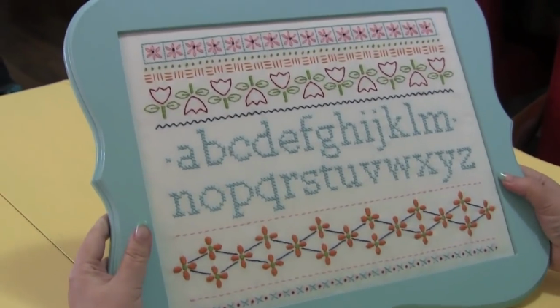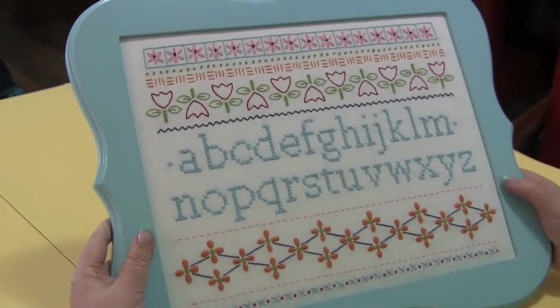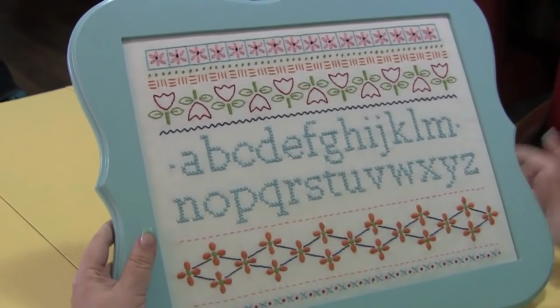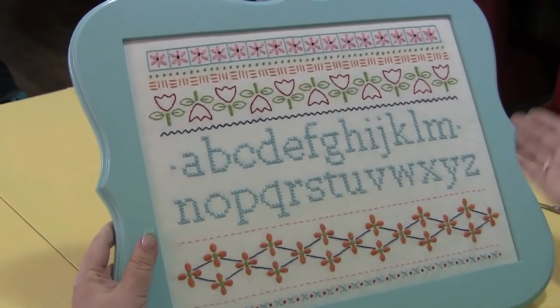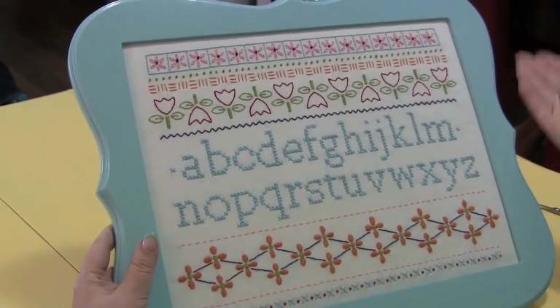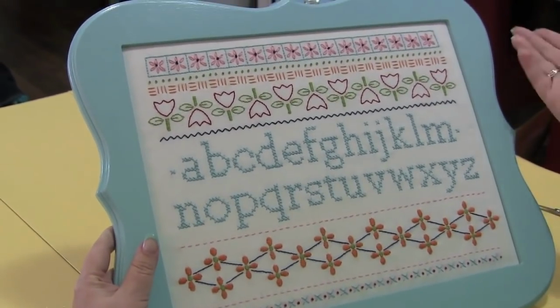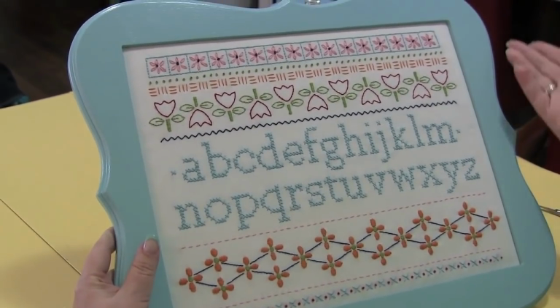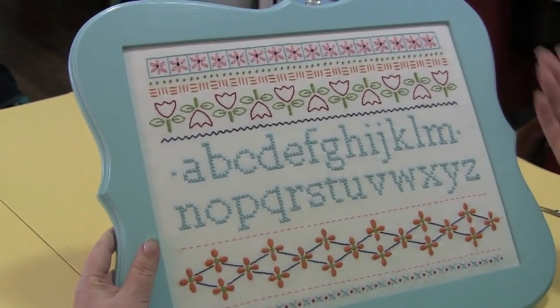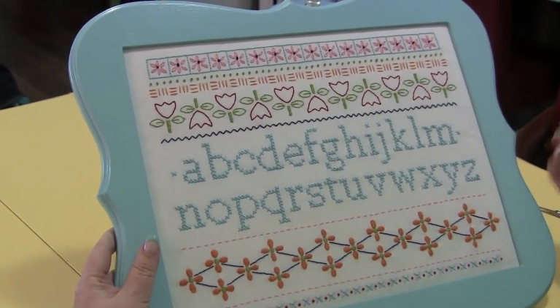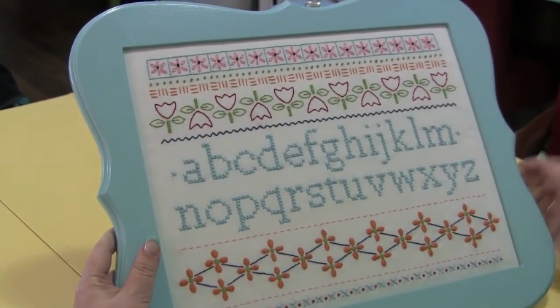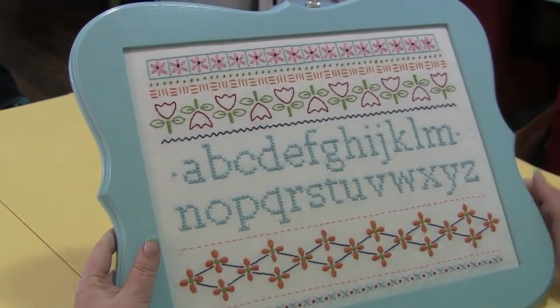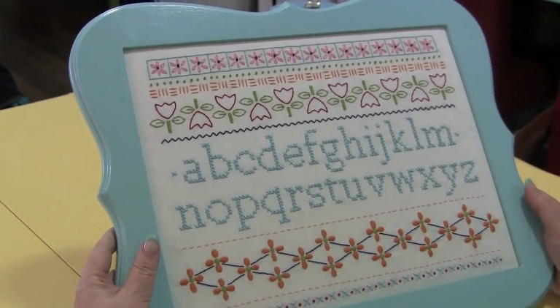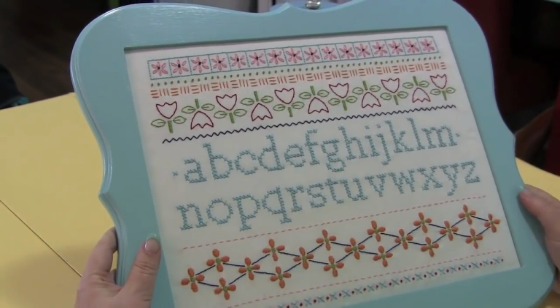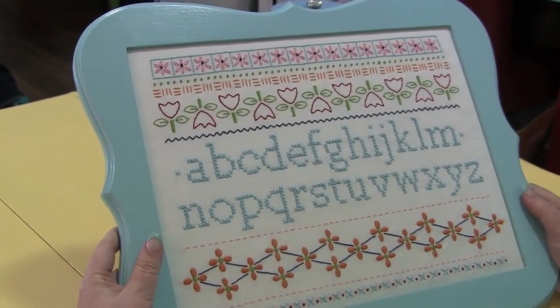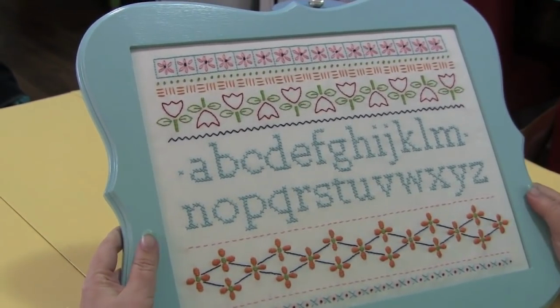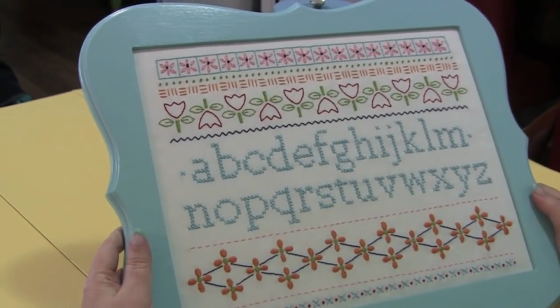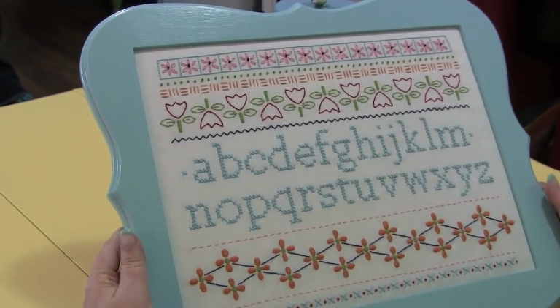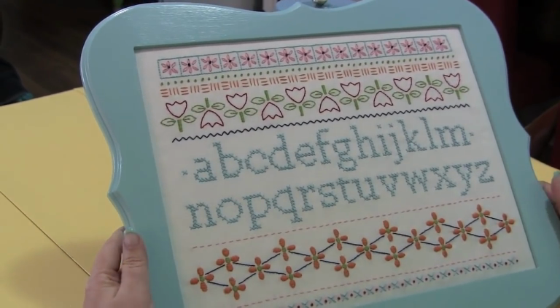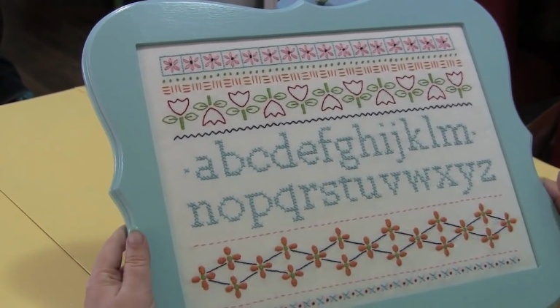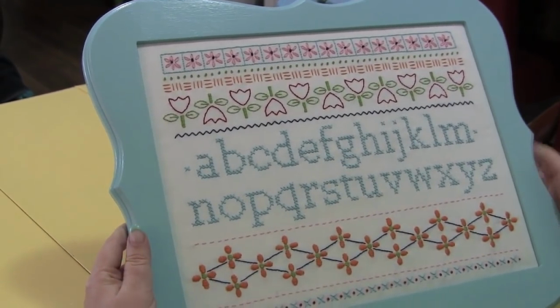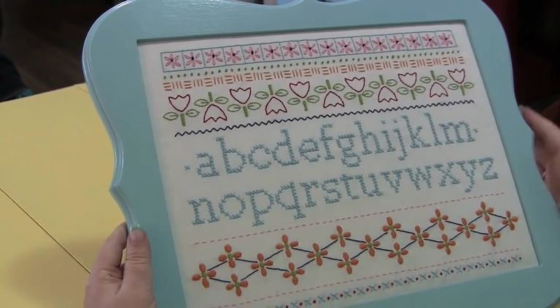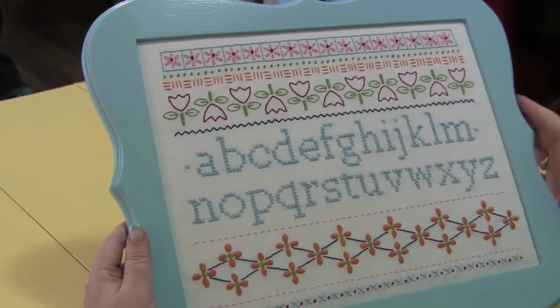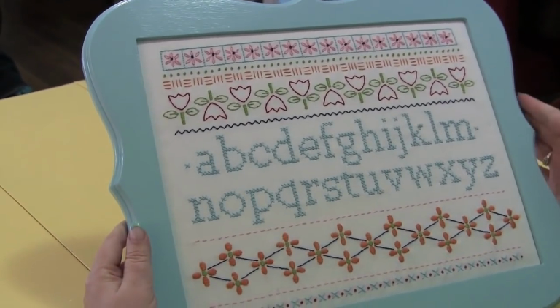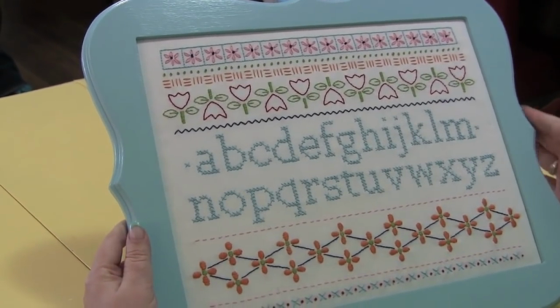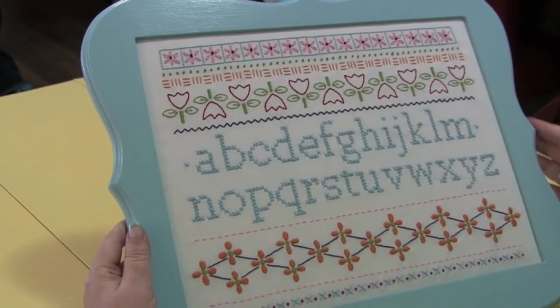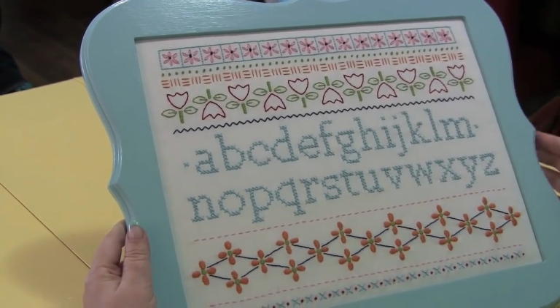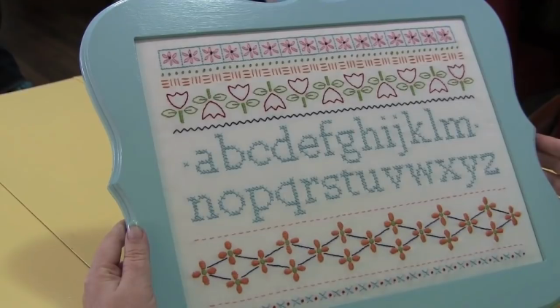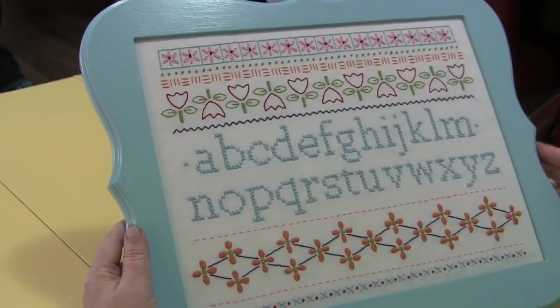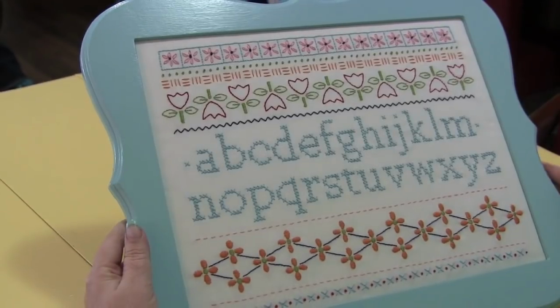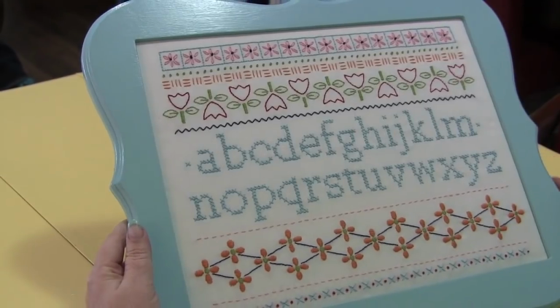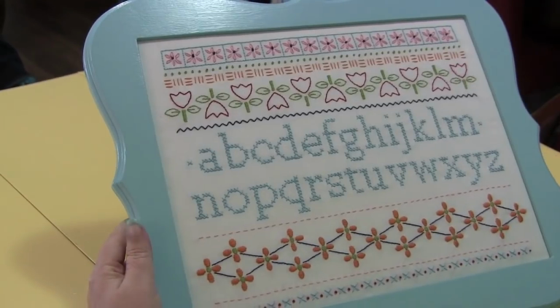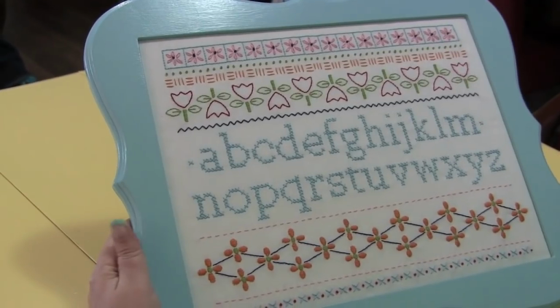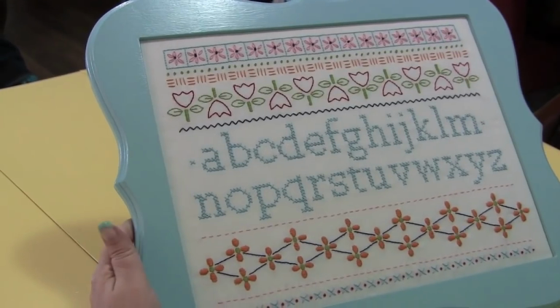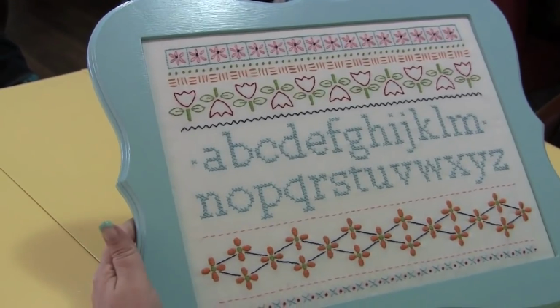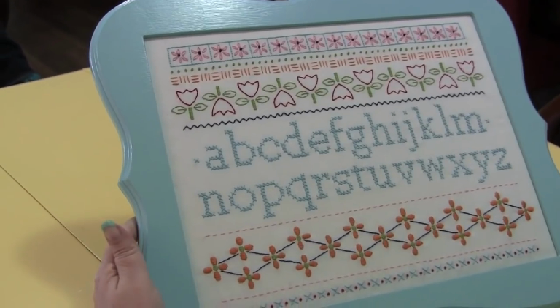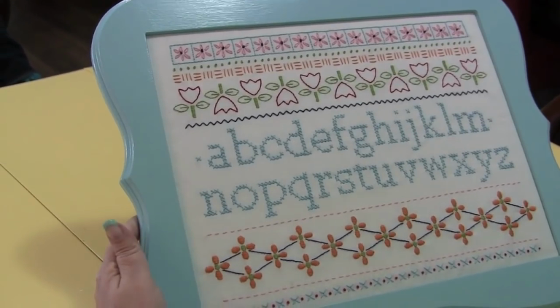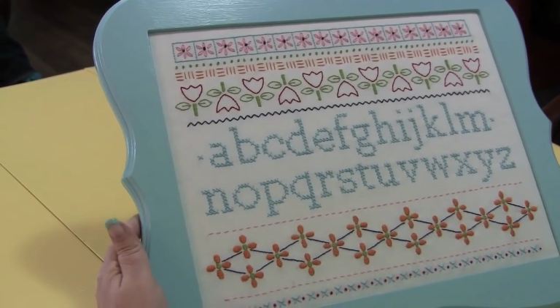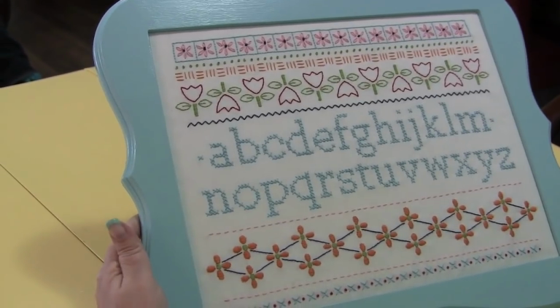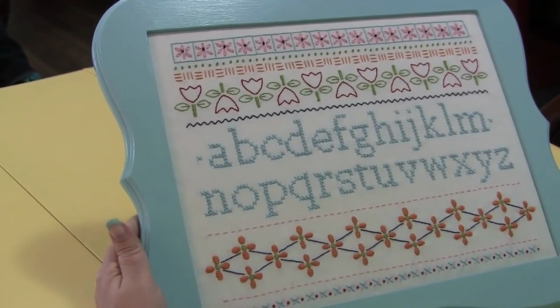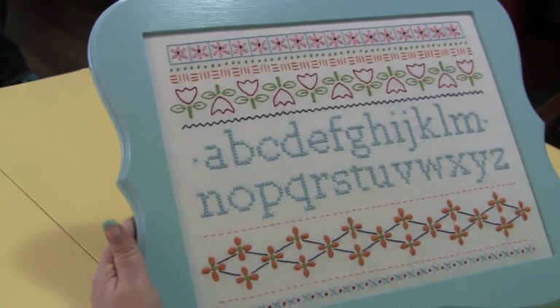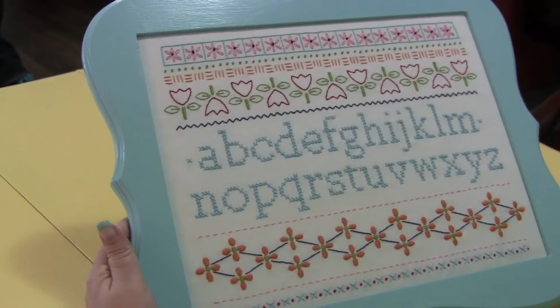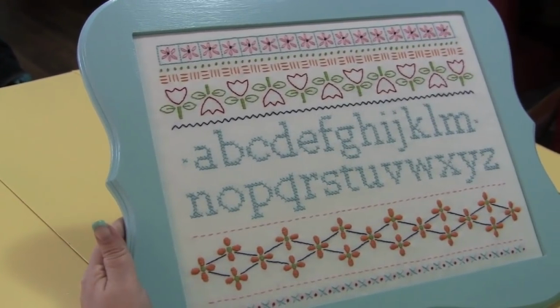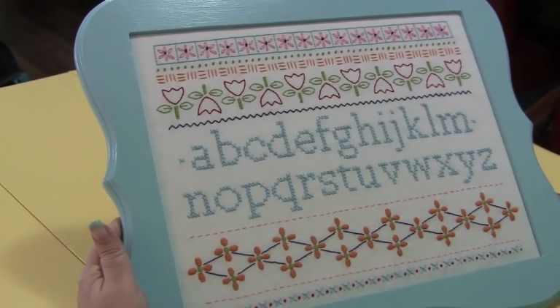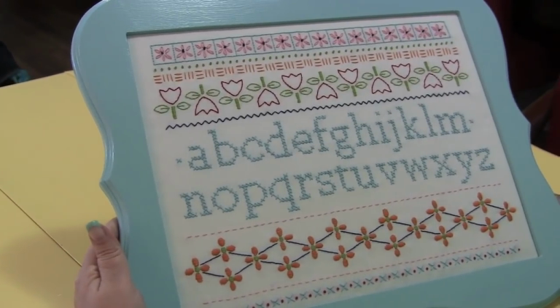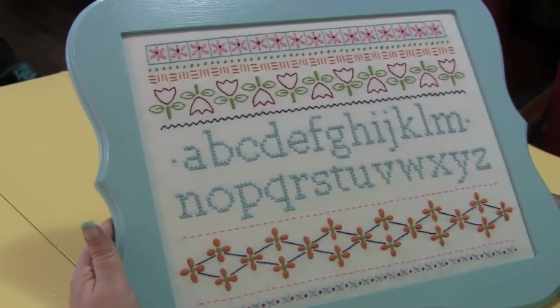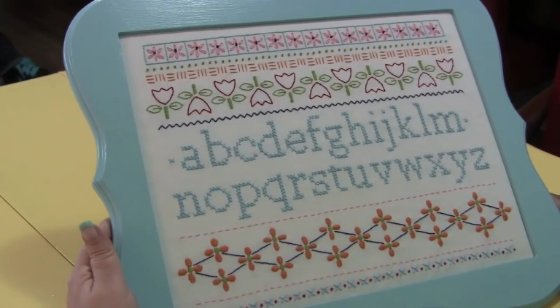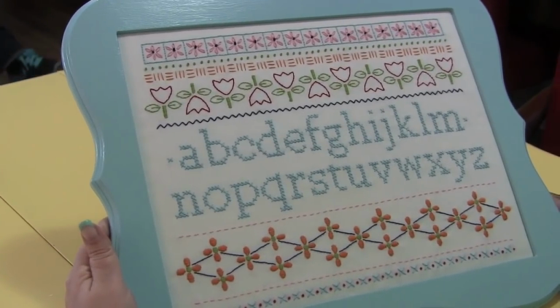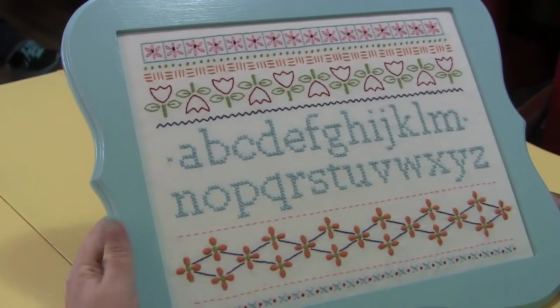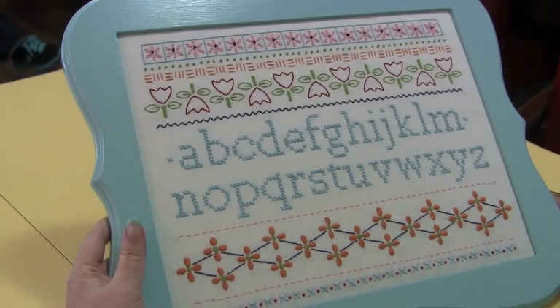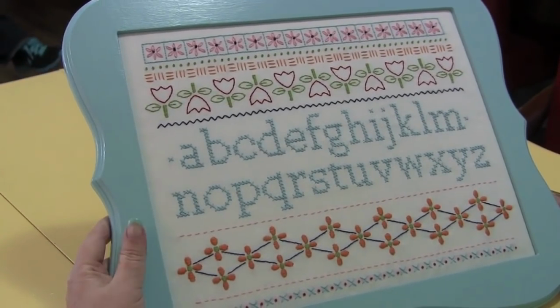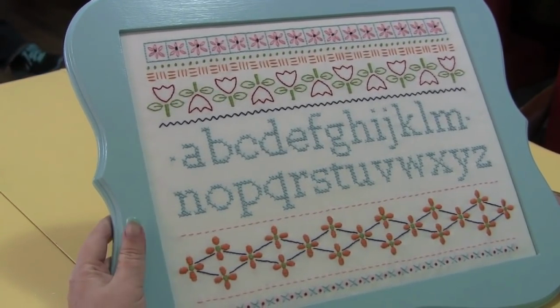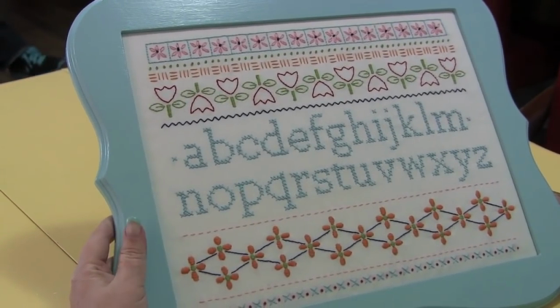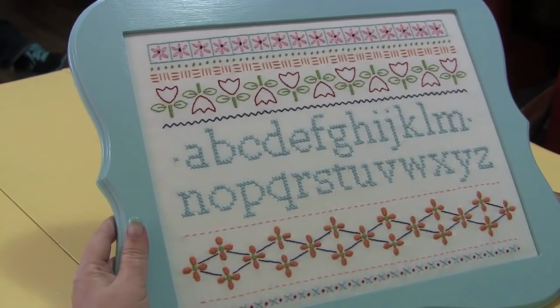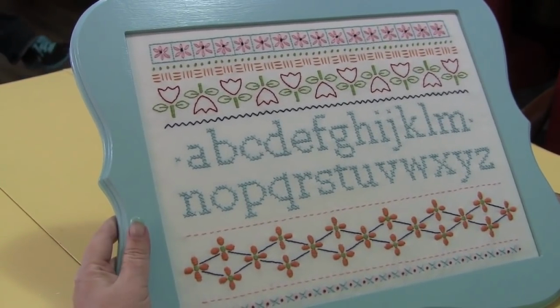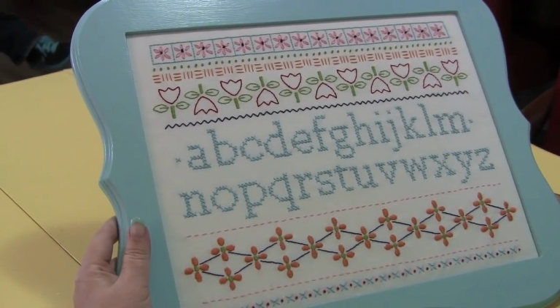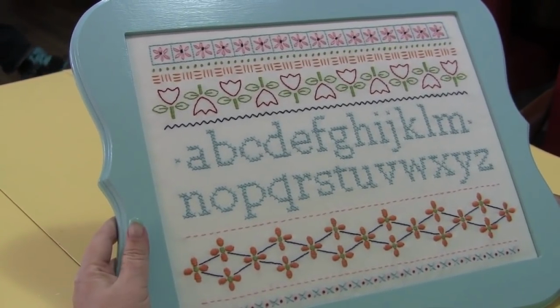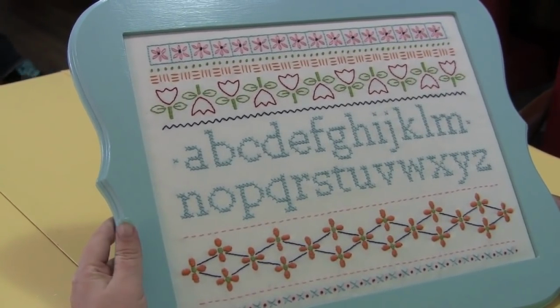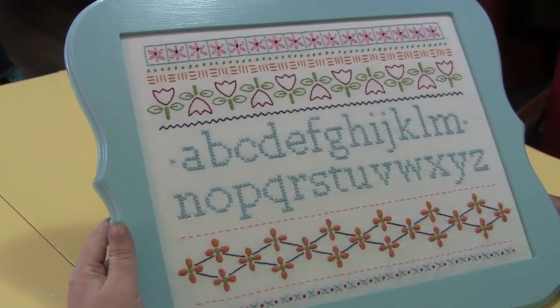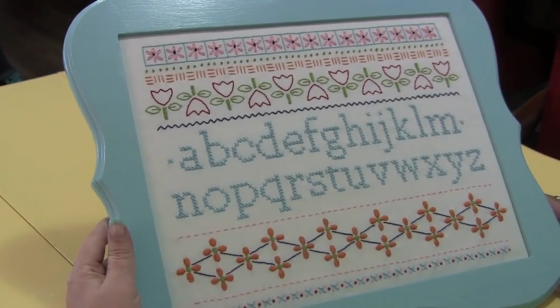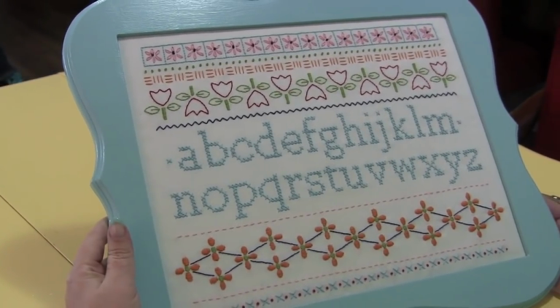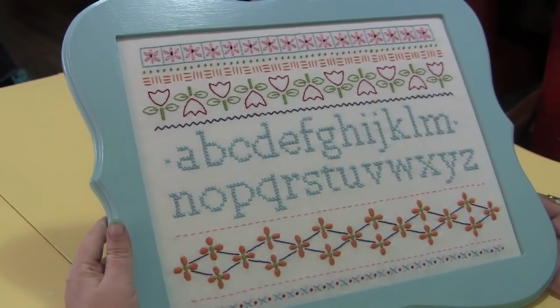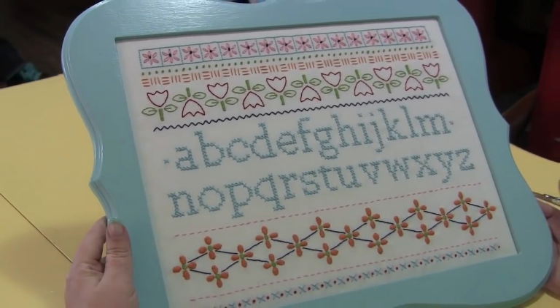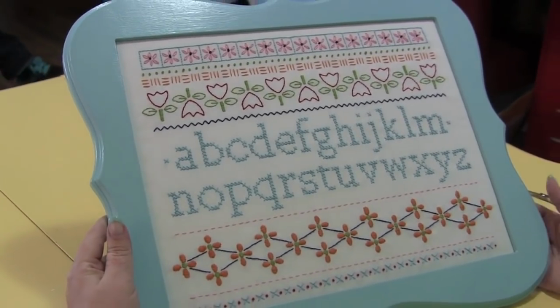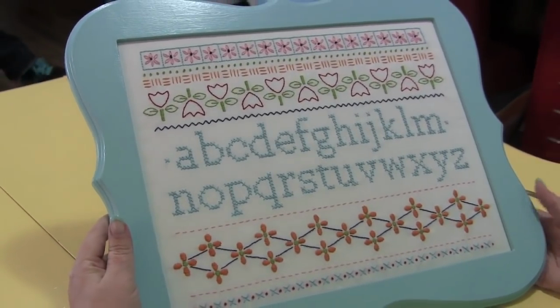I also like to paint my frames. This frame I happened to buy at Hobby Lobby — it's an 11 by 14 size and I just painted it.